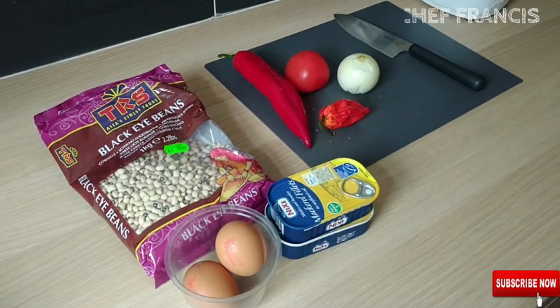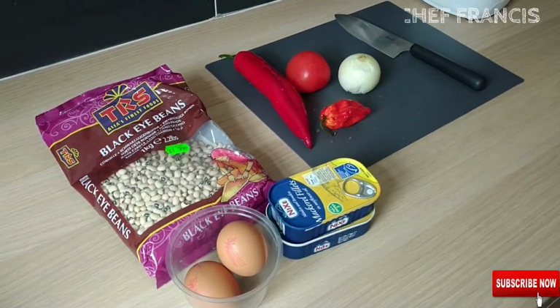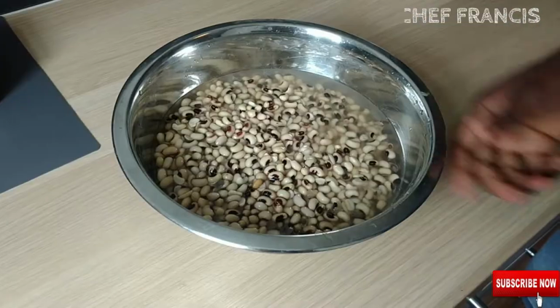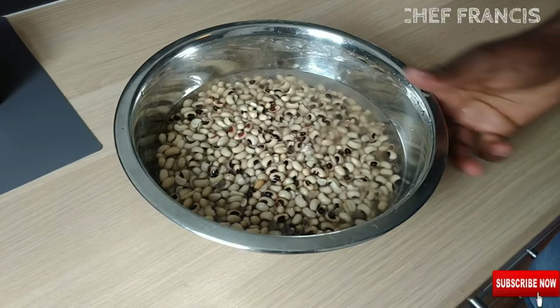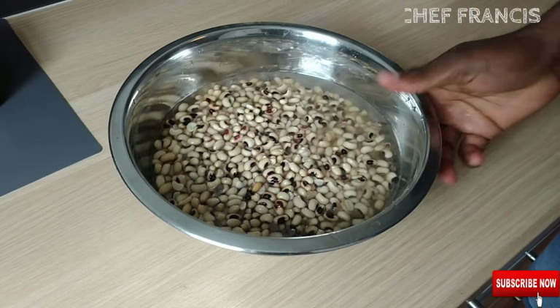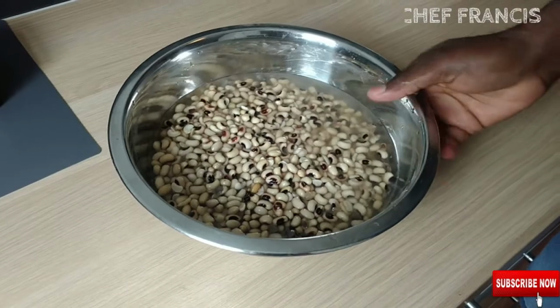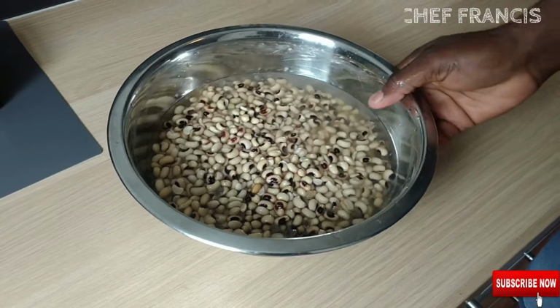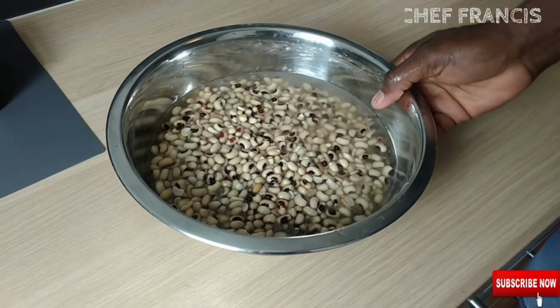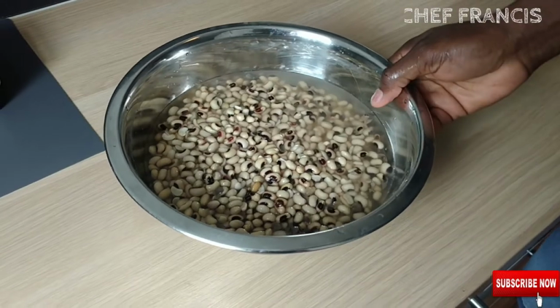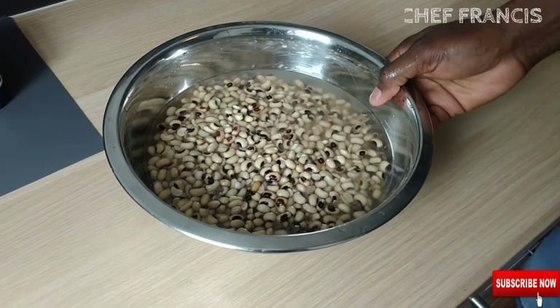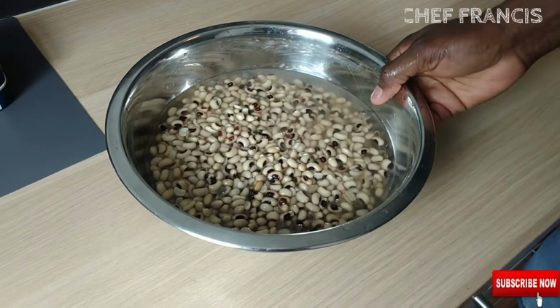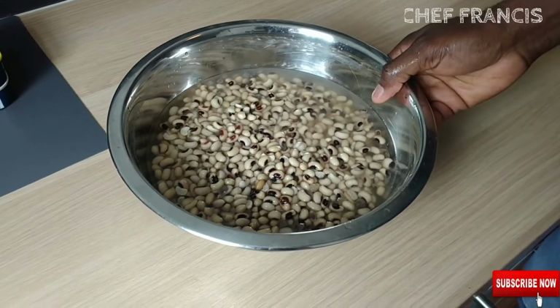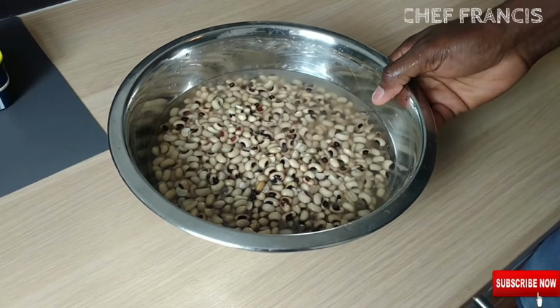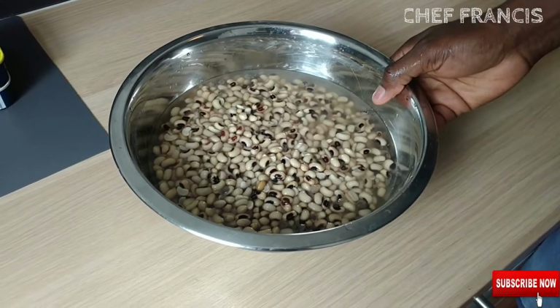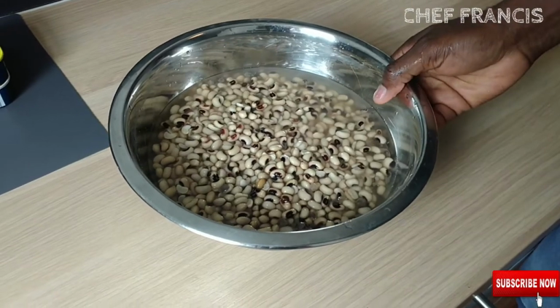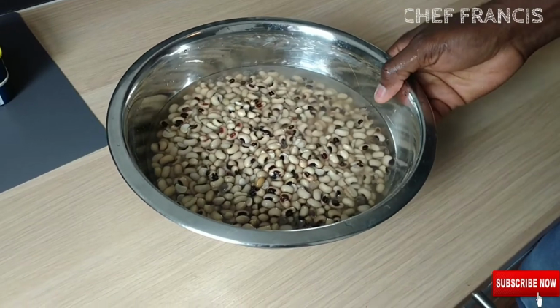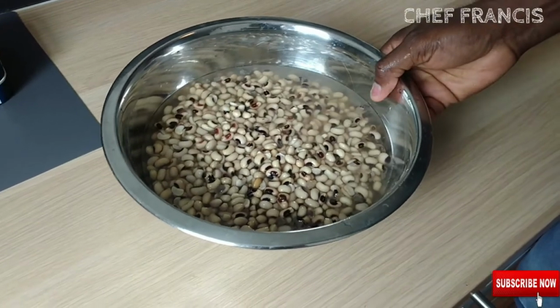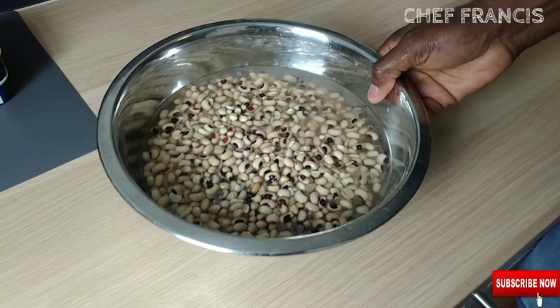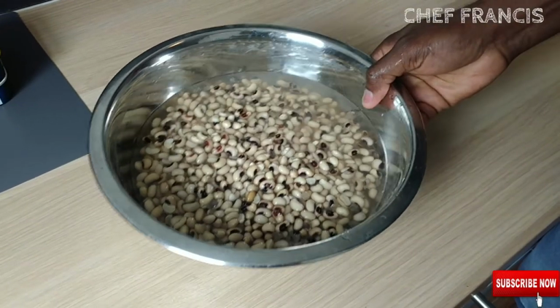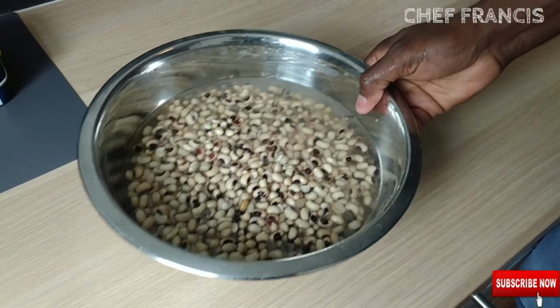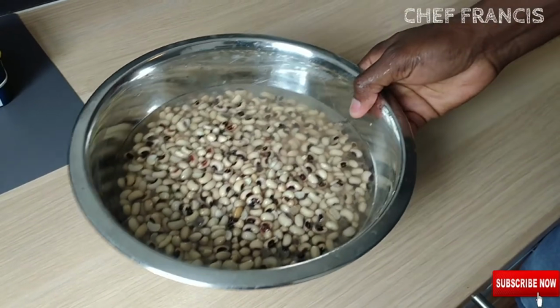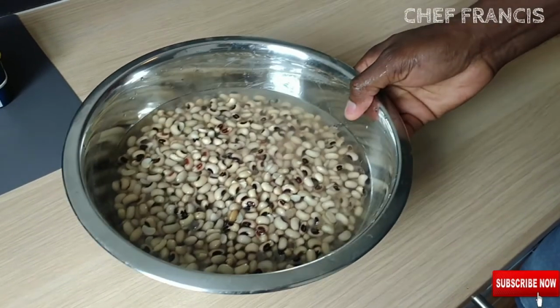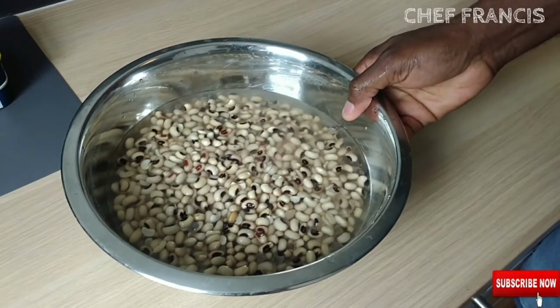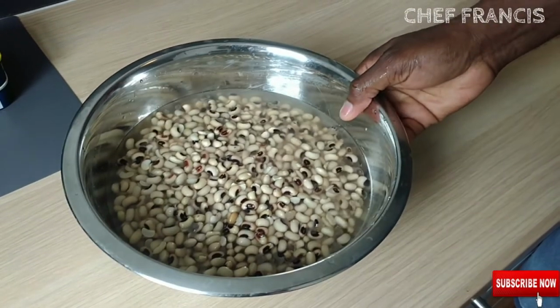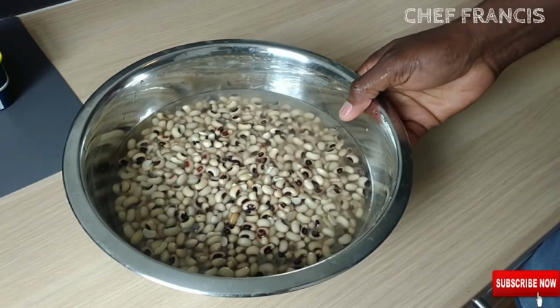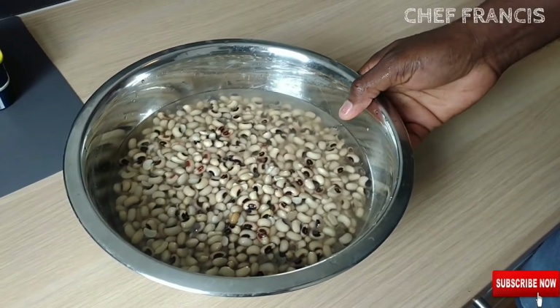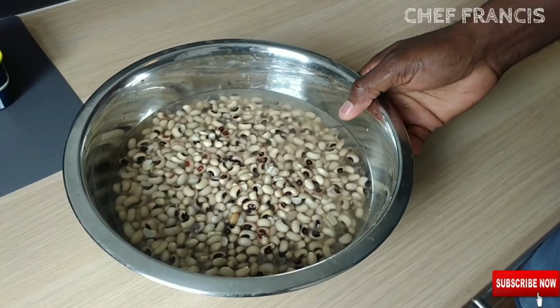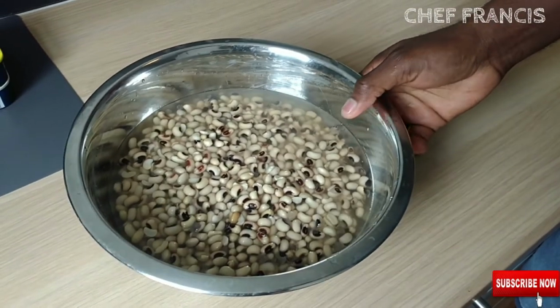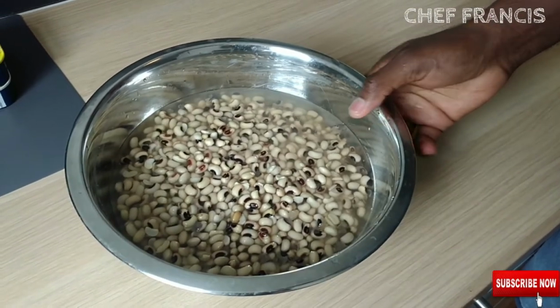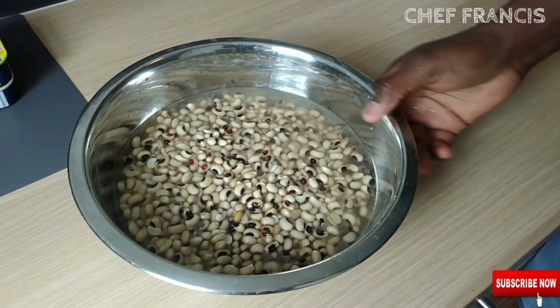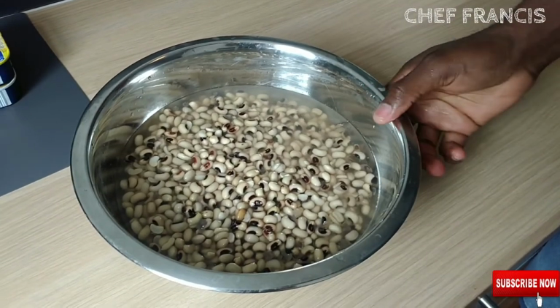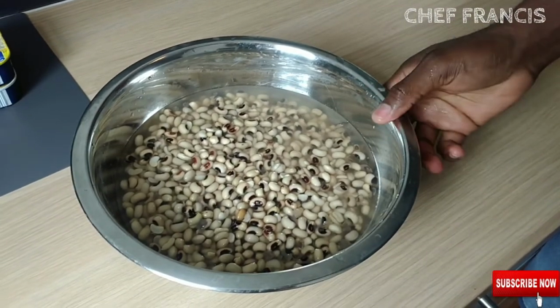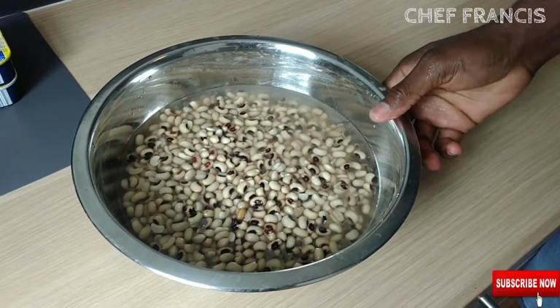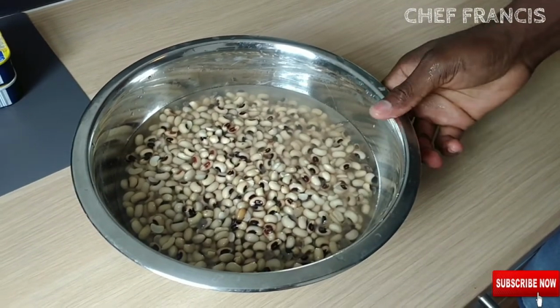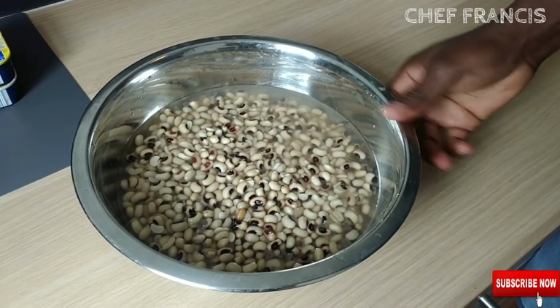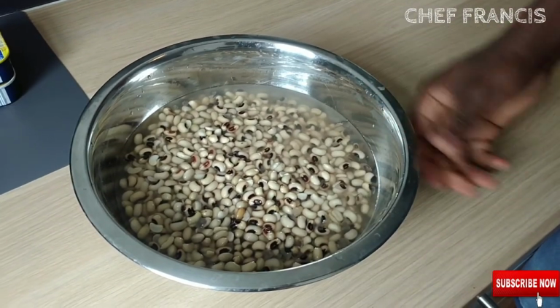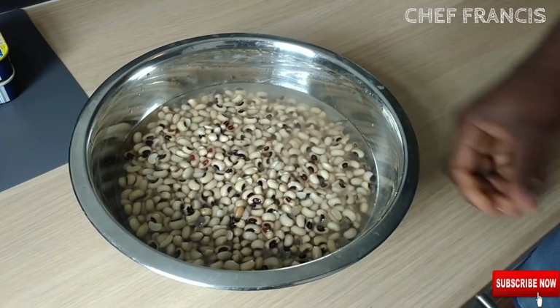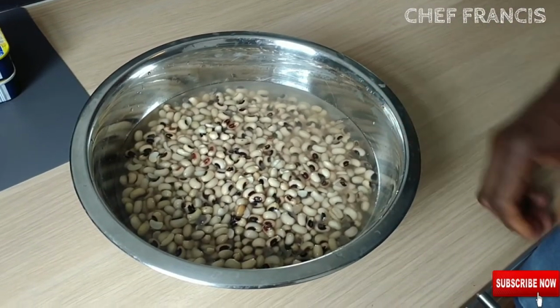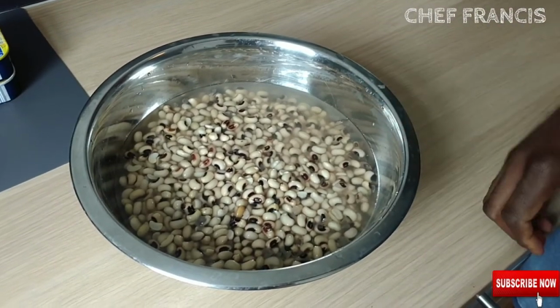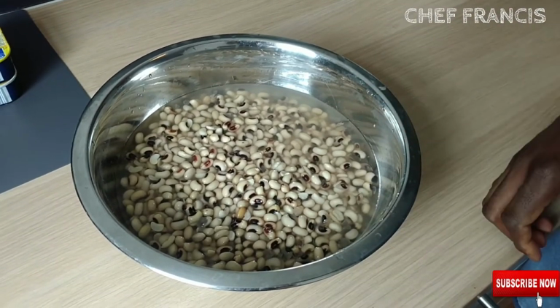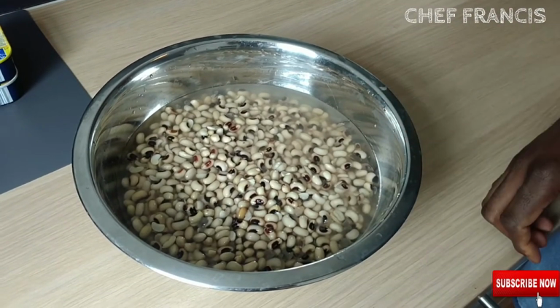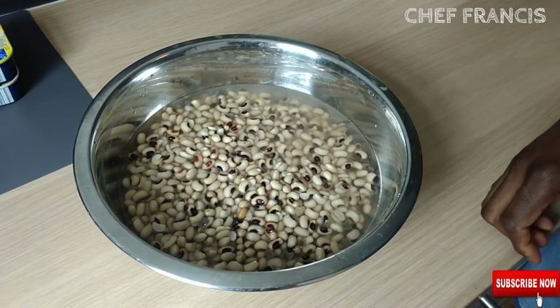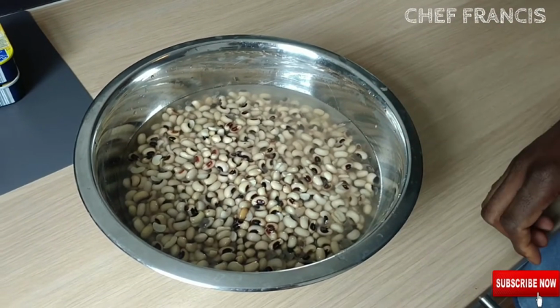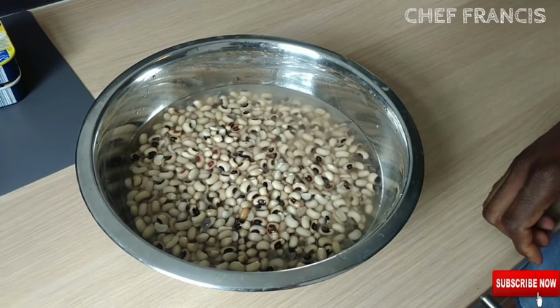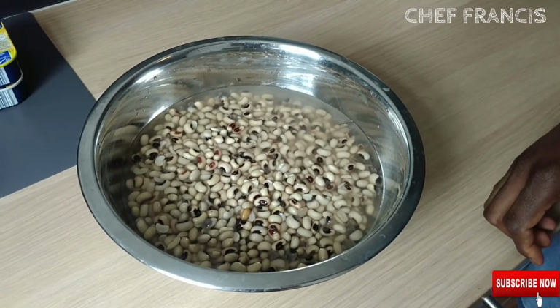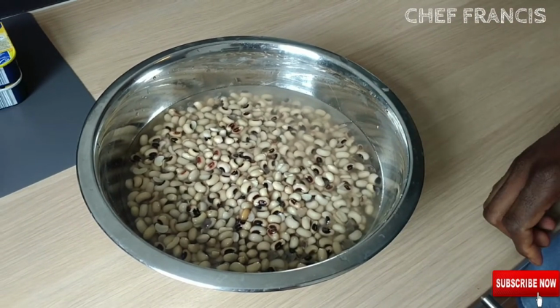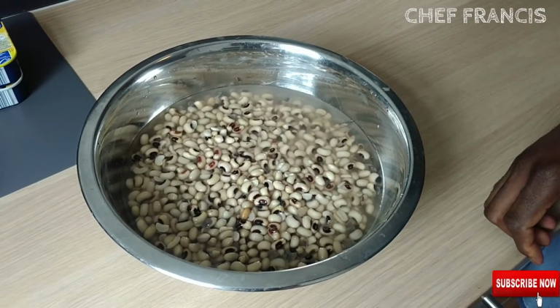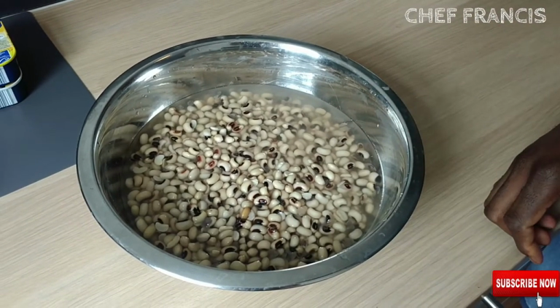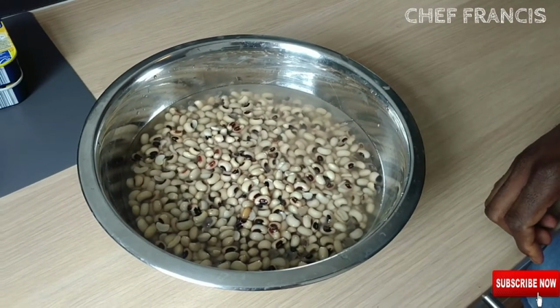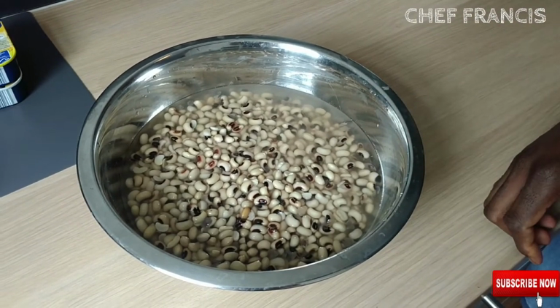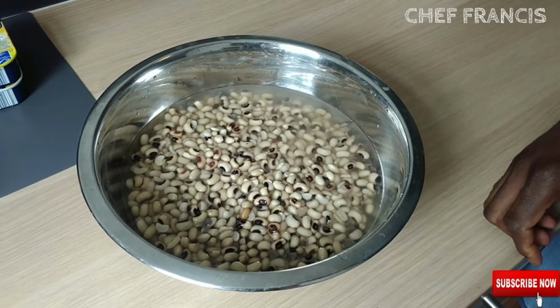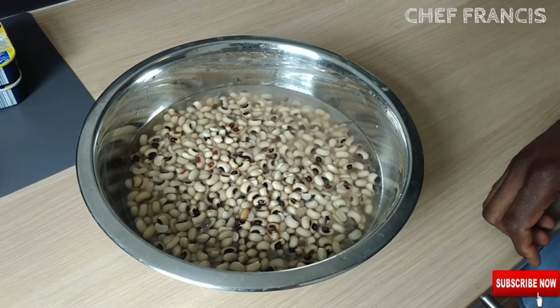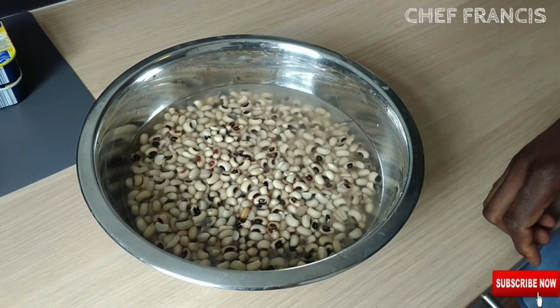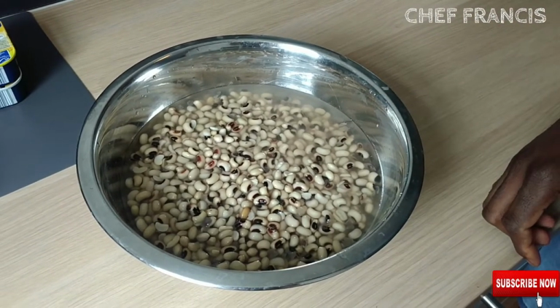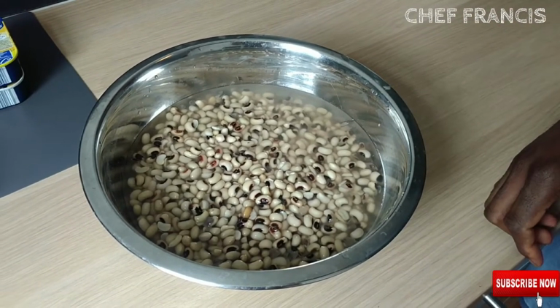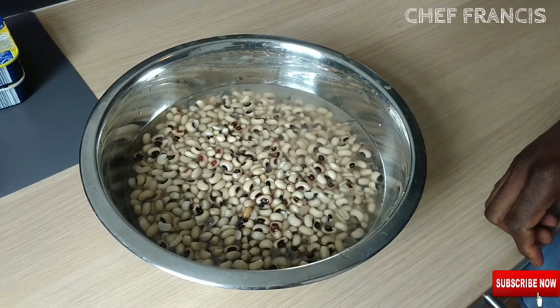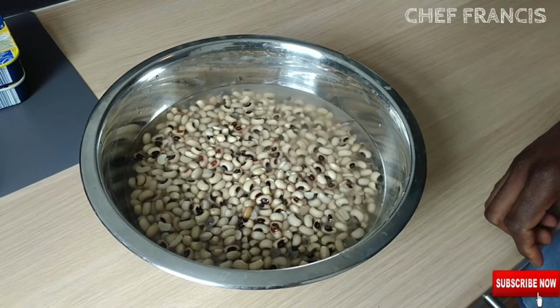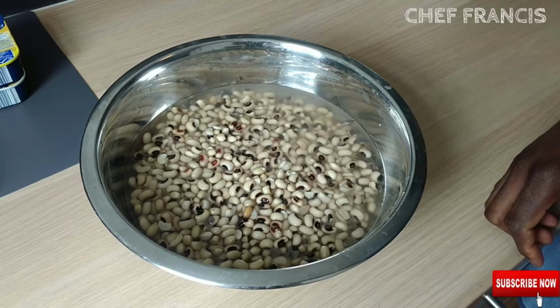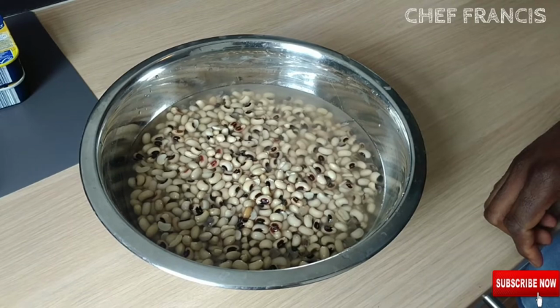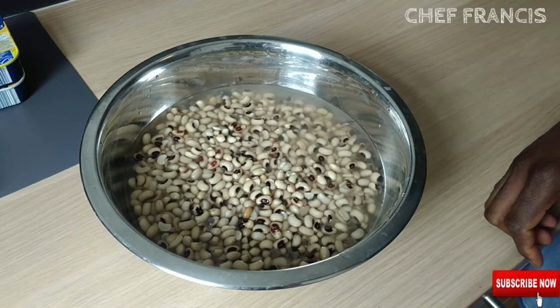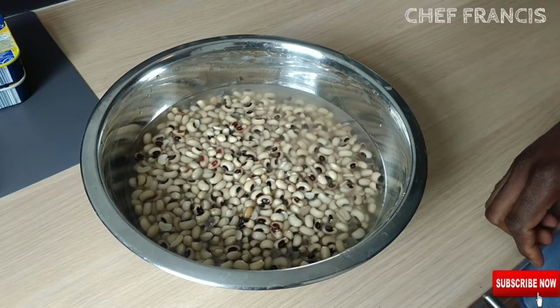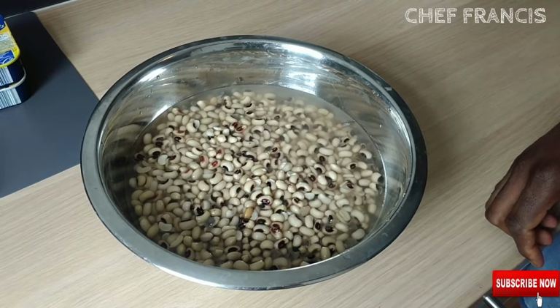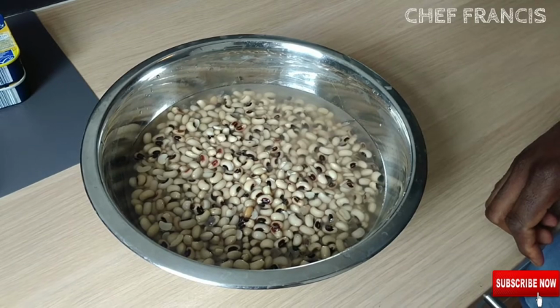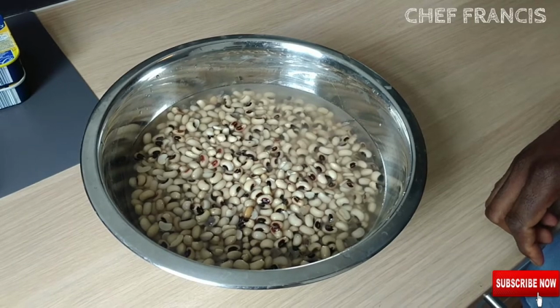Add water to the beans and soak for at least 3 hours. You can do it overnight, it's up to you.